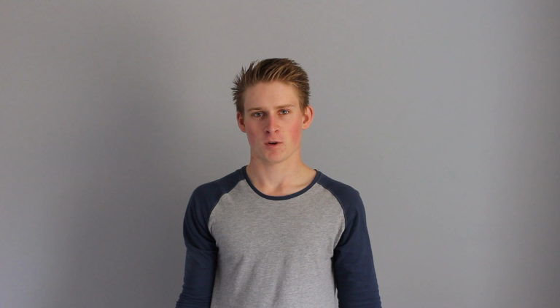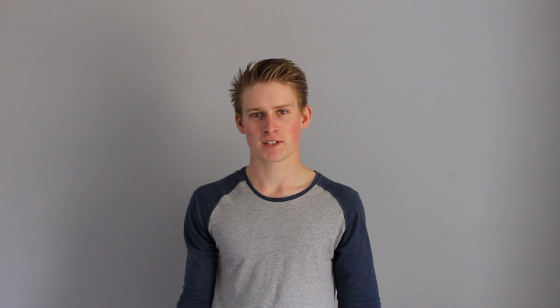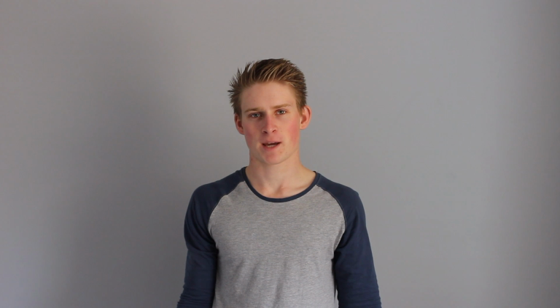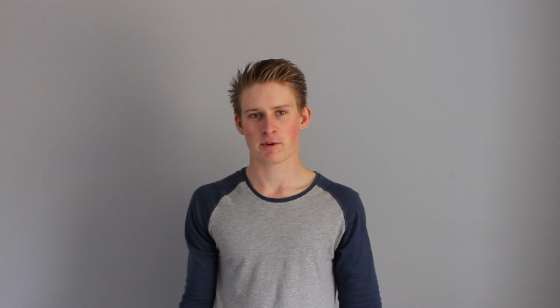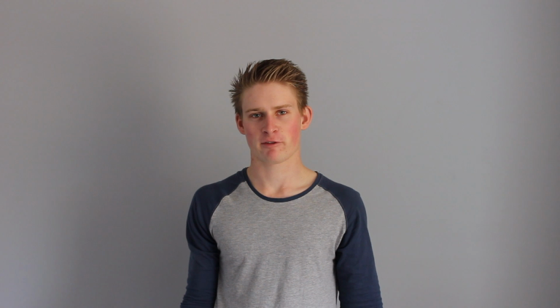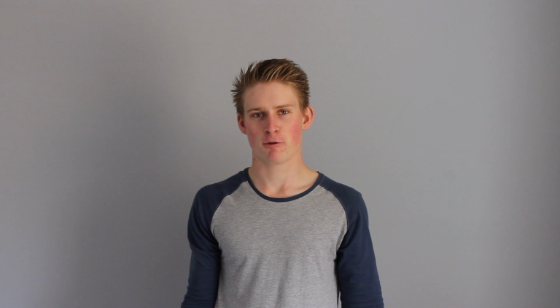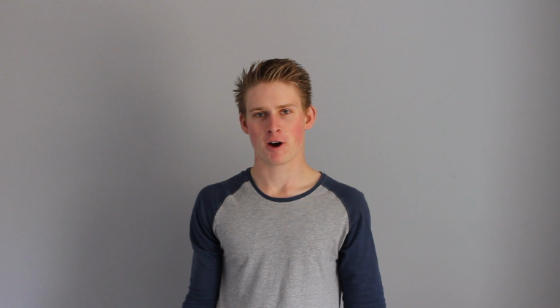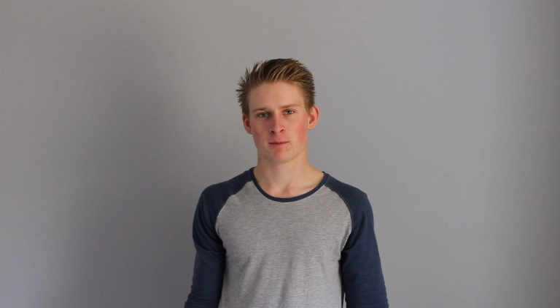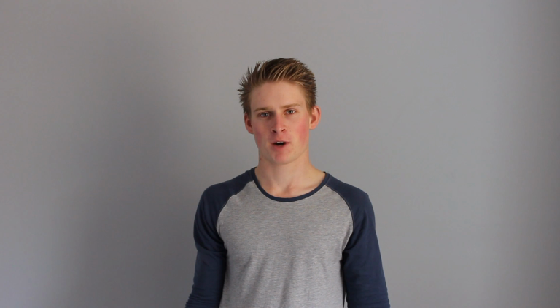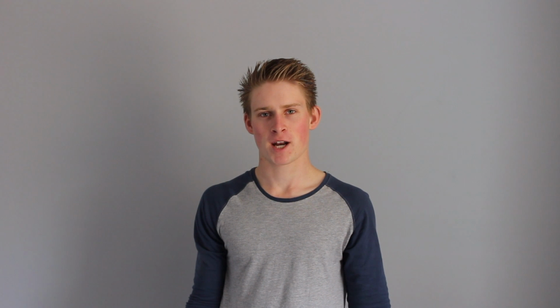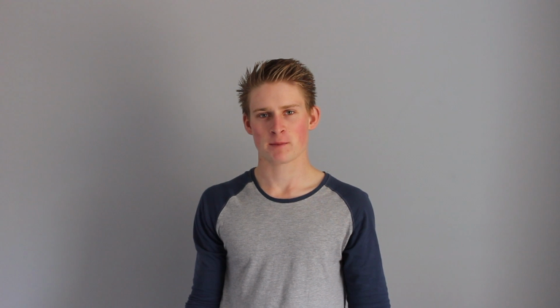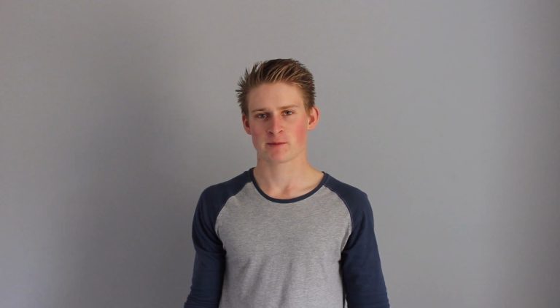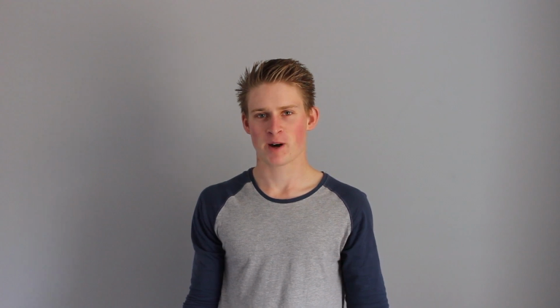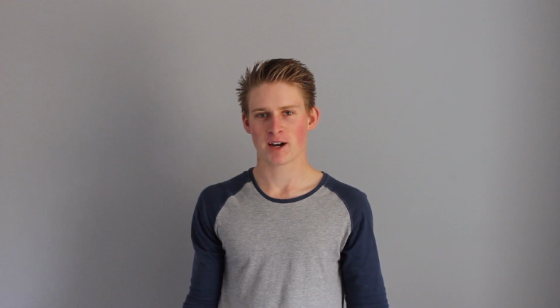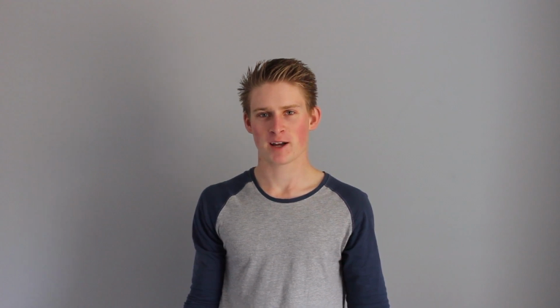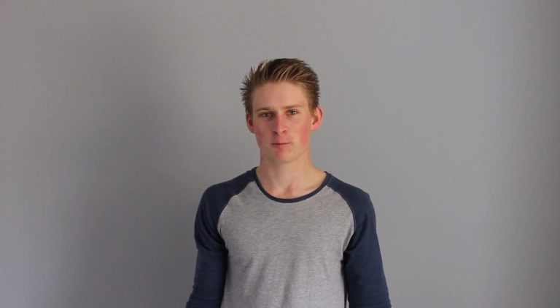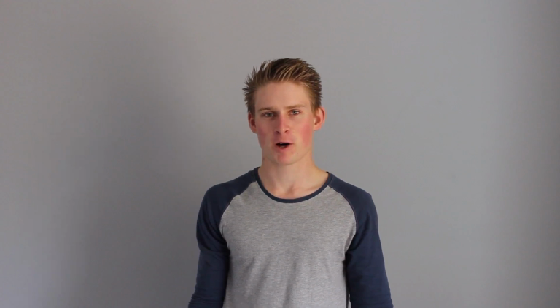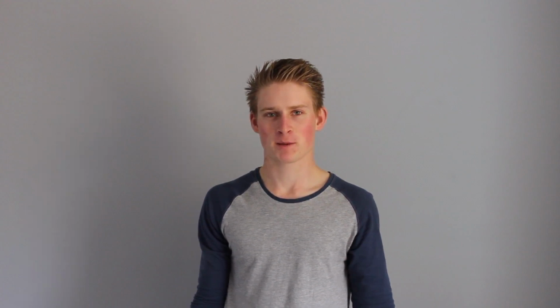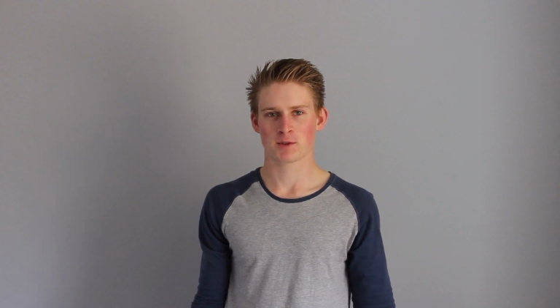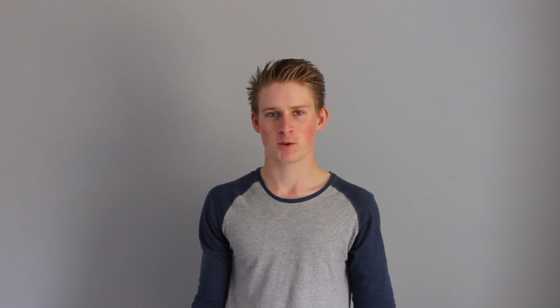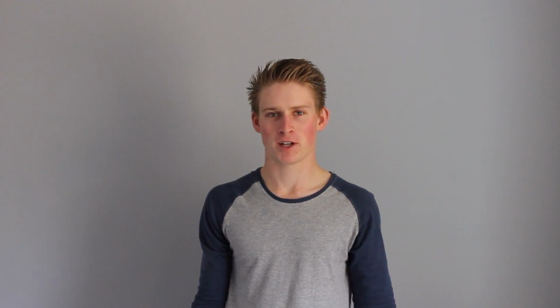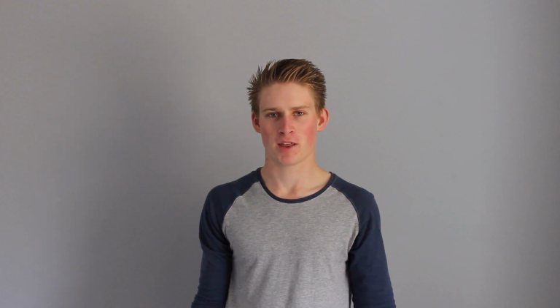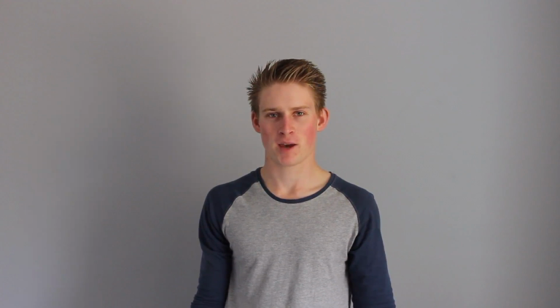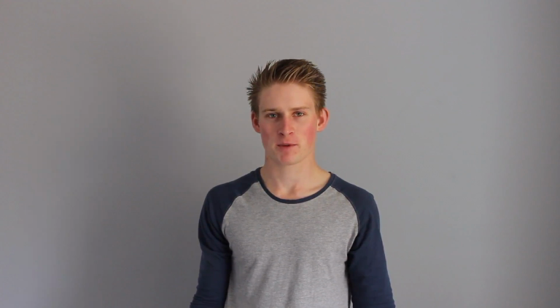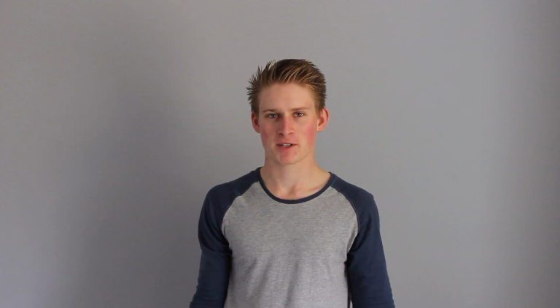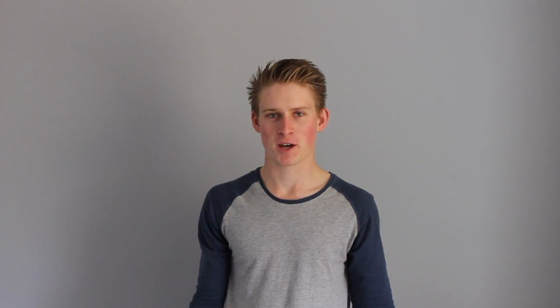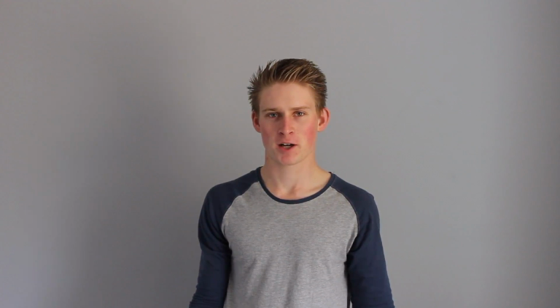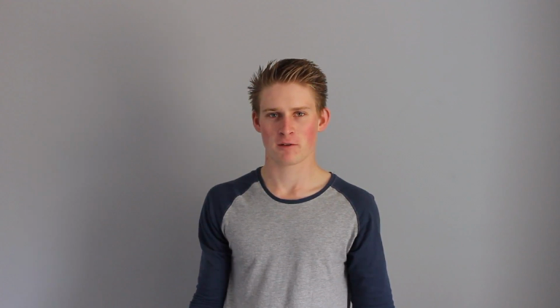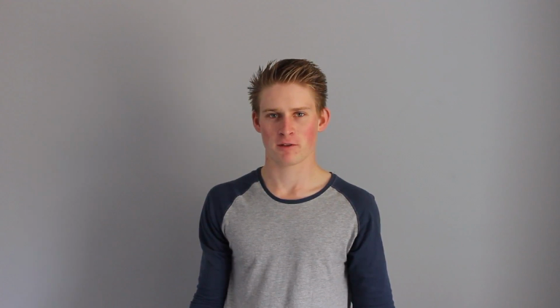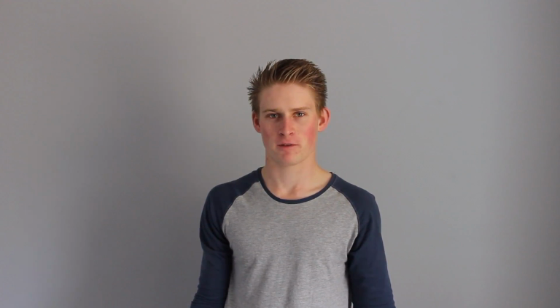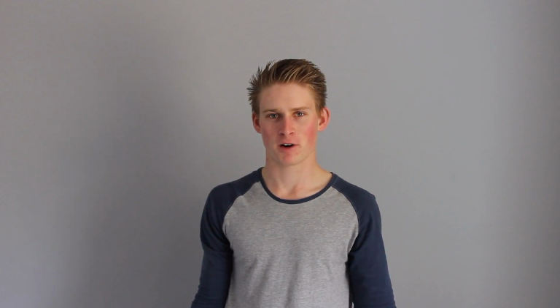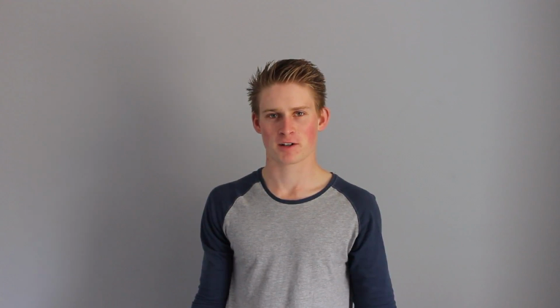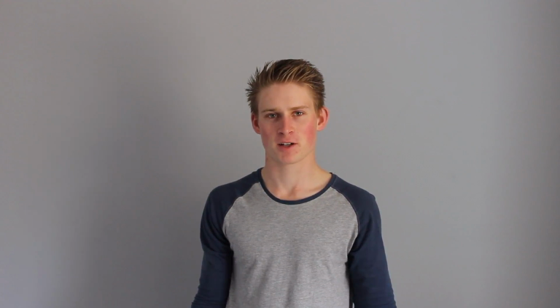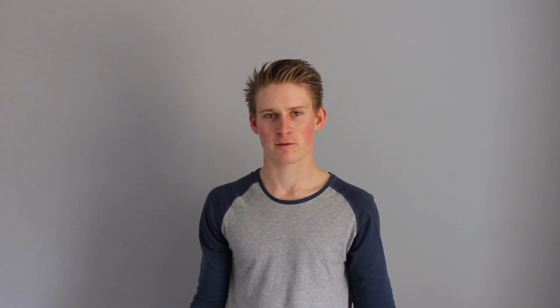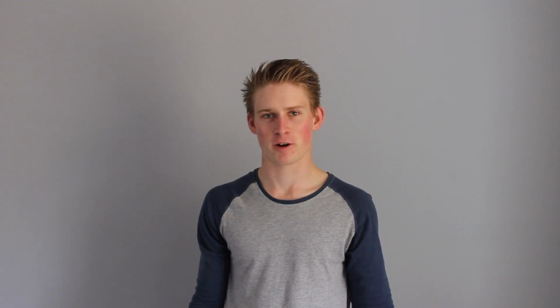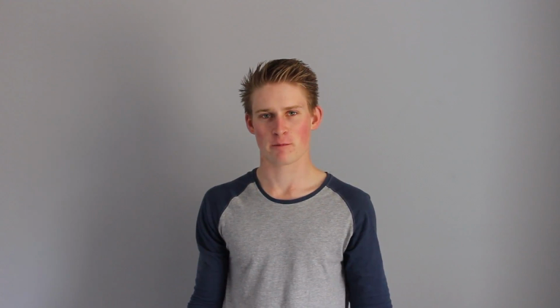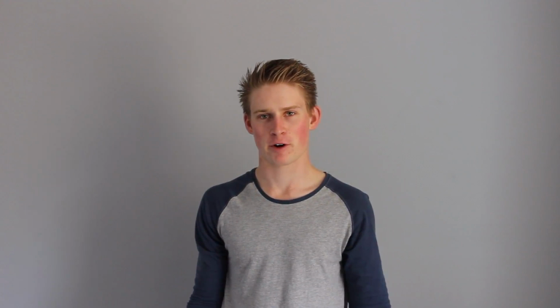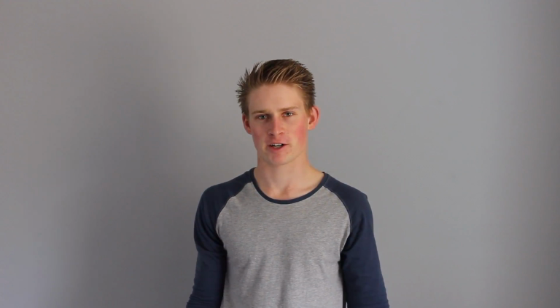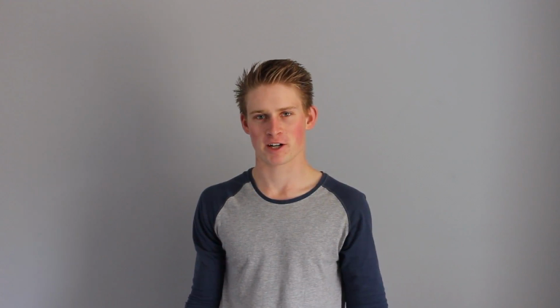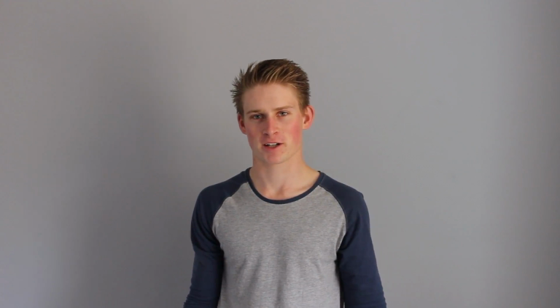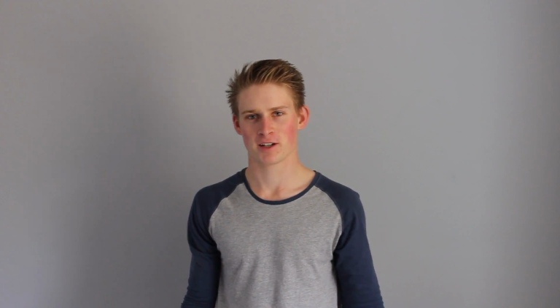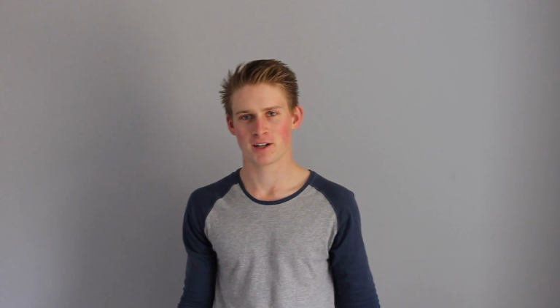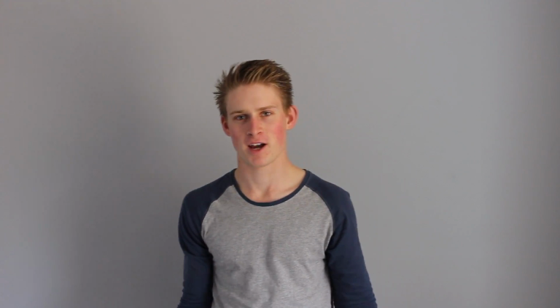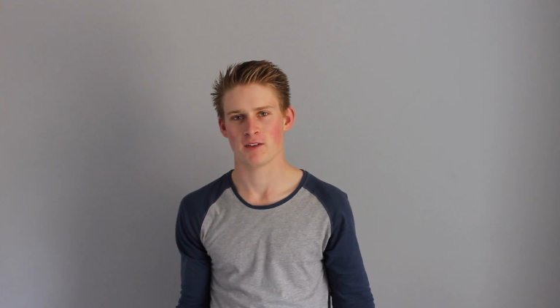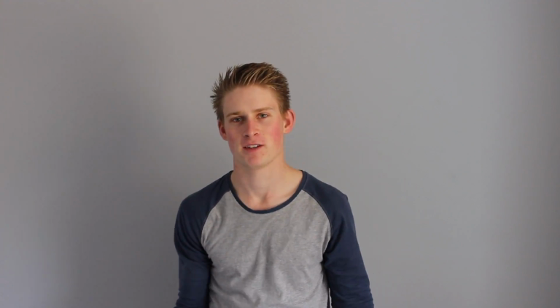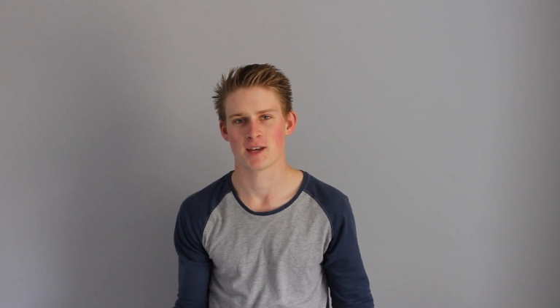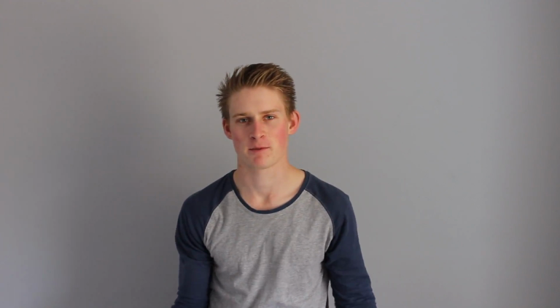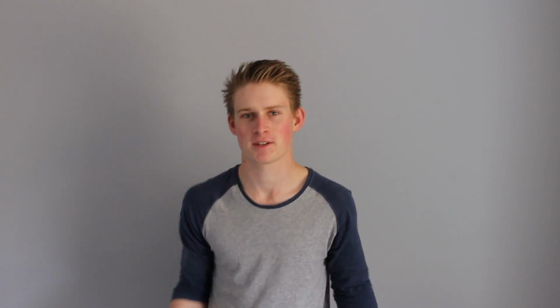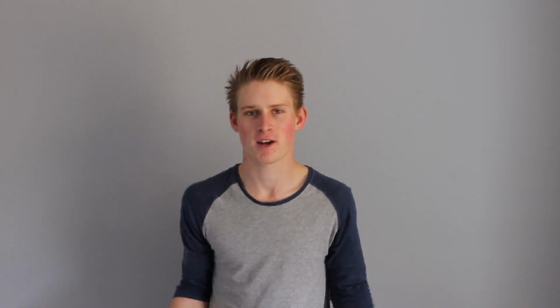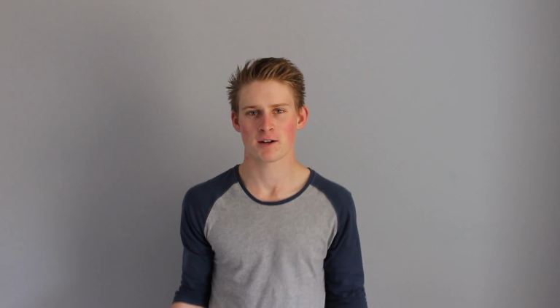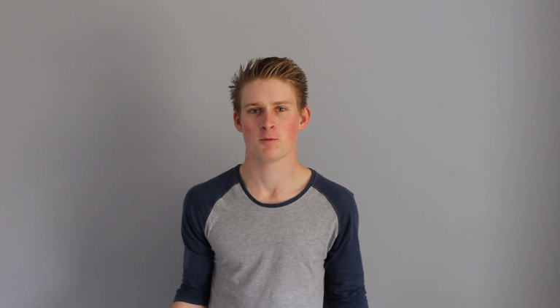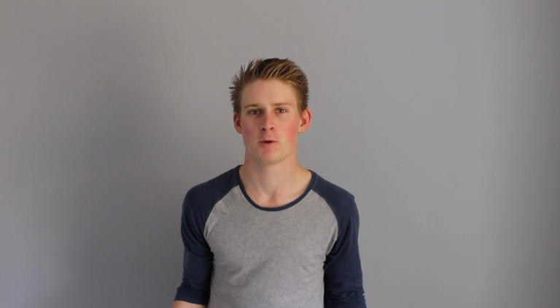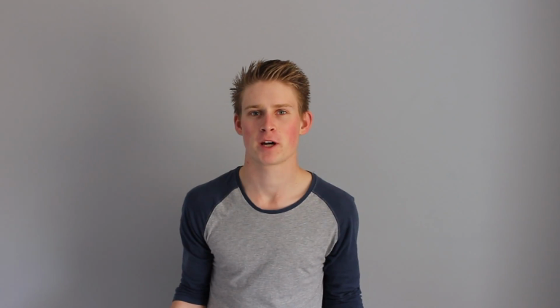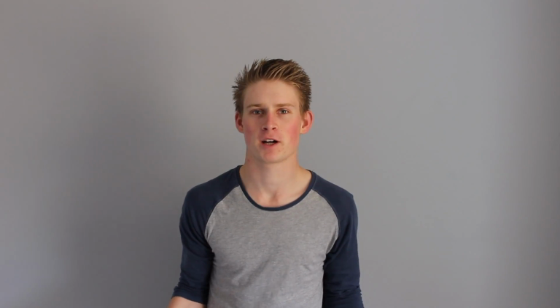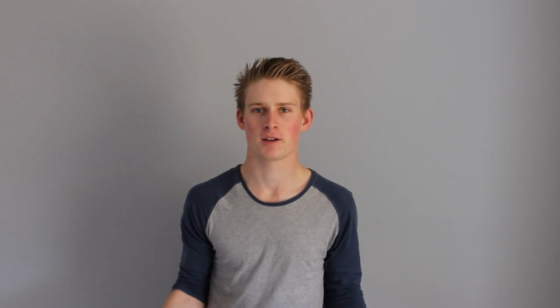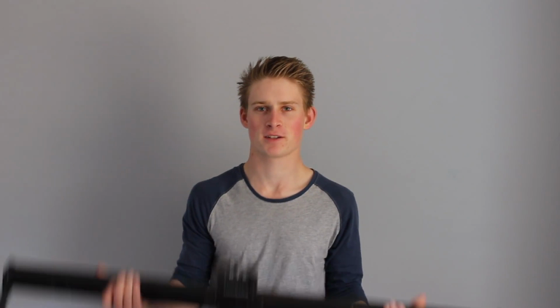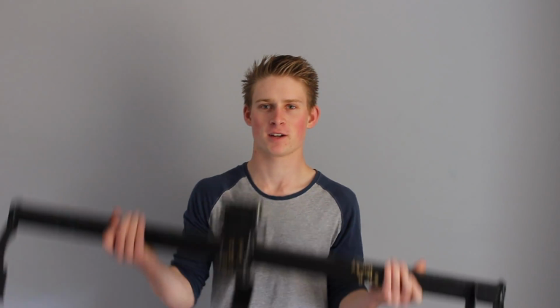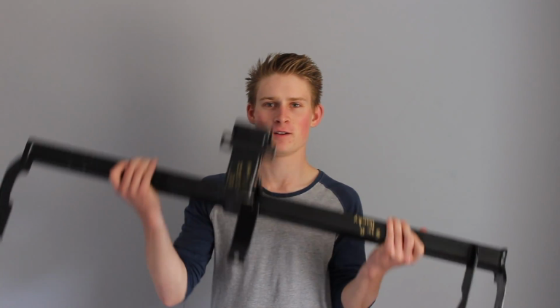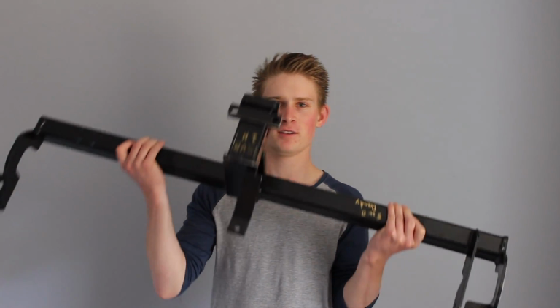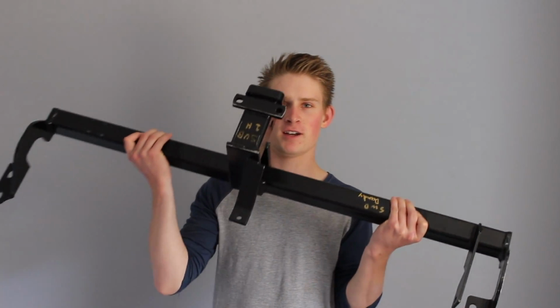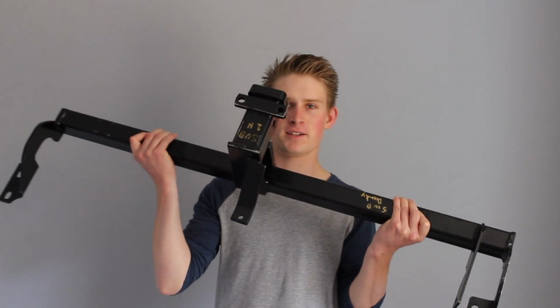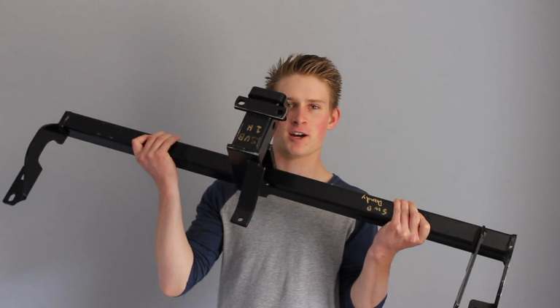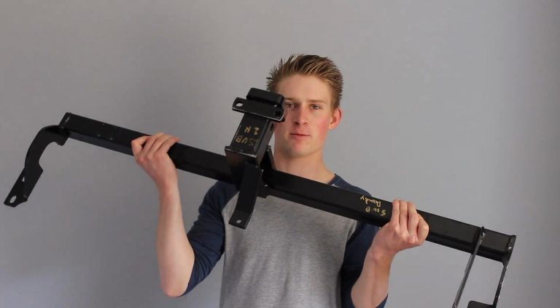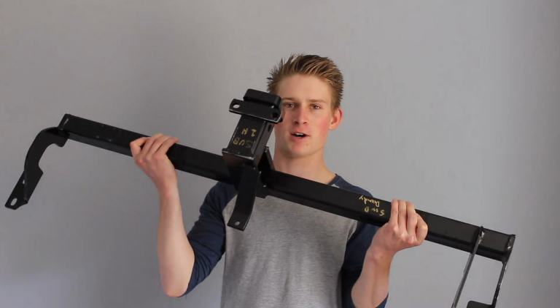What's up everyone? My name is Marta and welcome to another episode of The Forest Offroad Project. In this episode, we're going to install a tow bar.